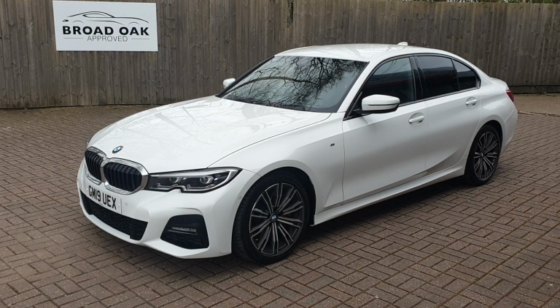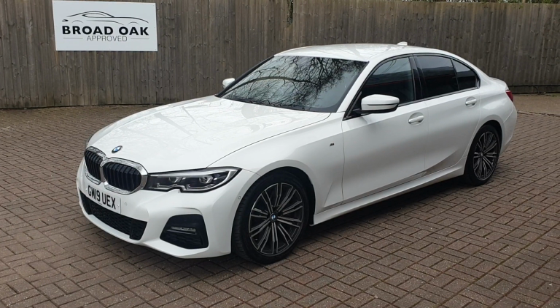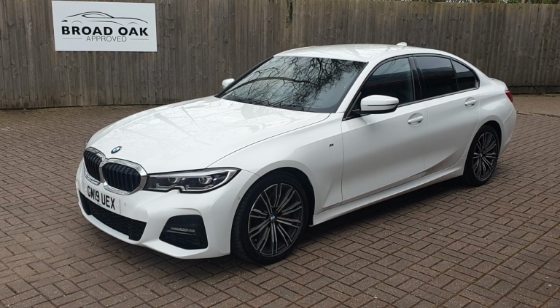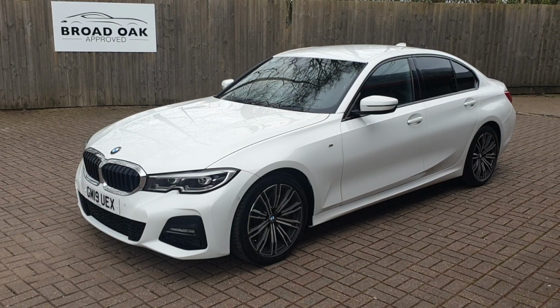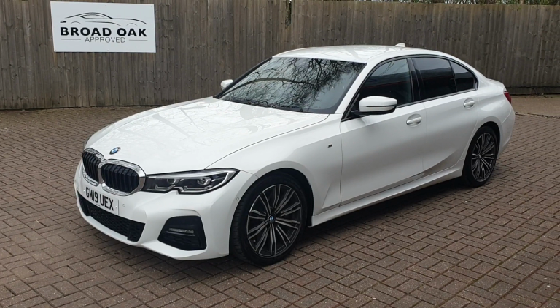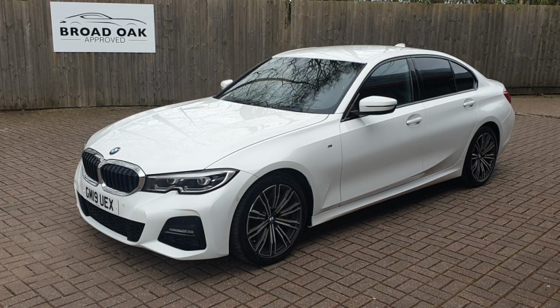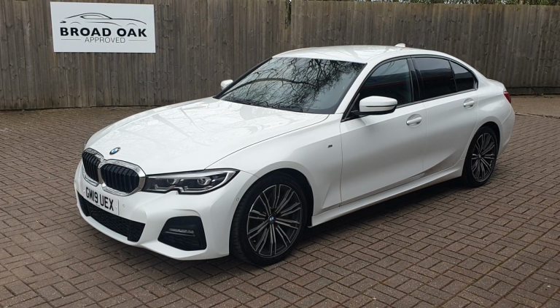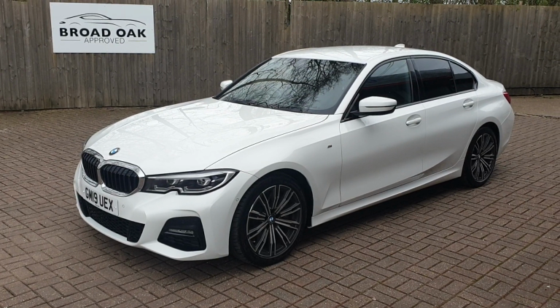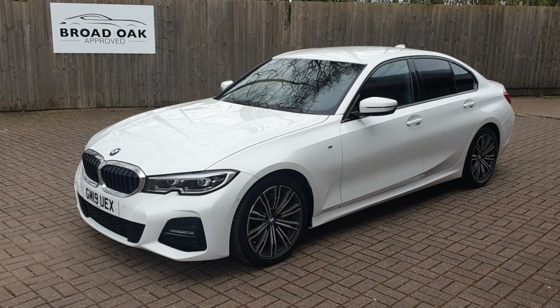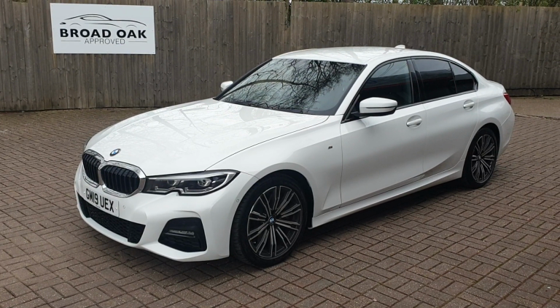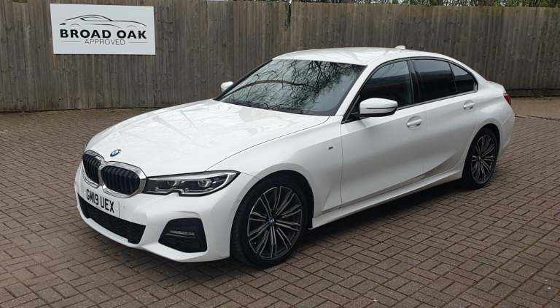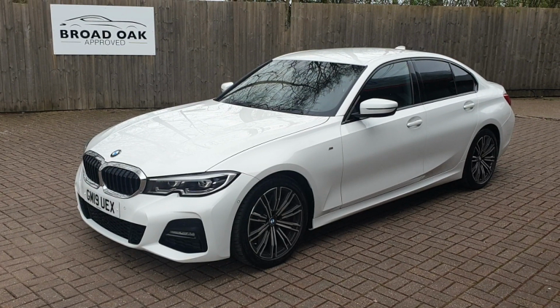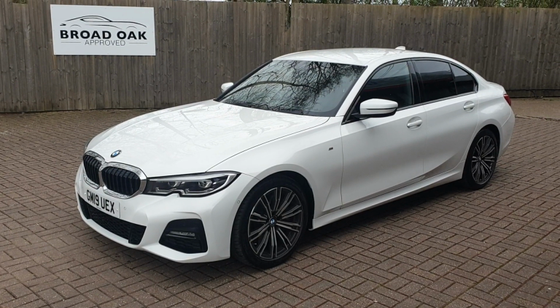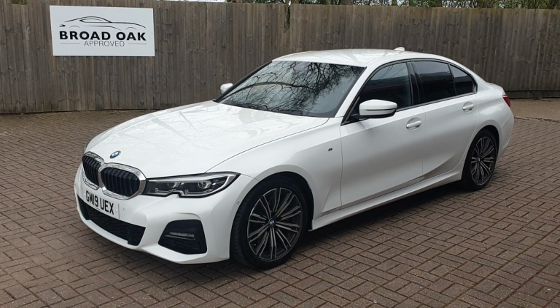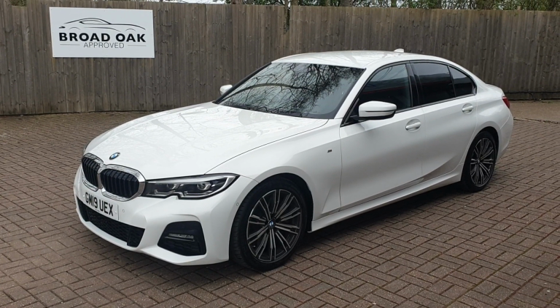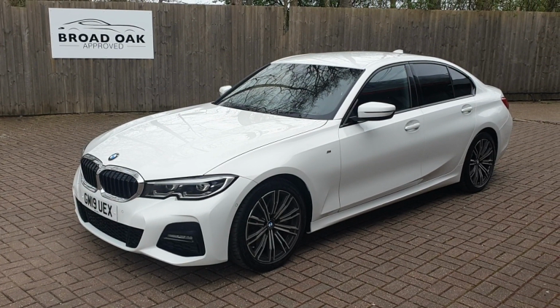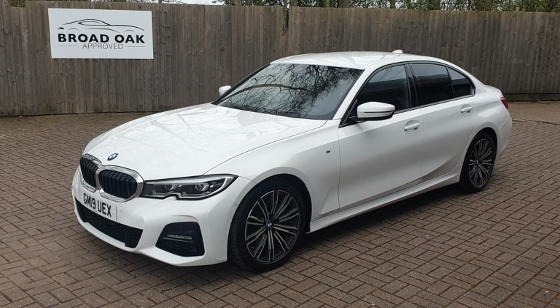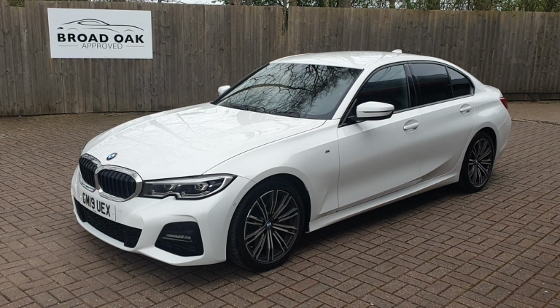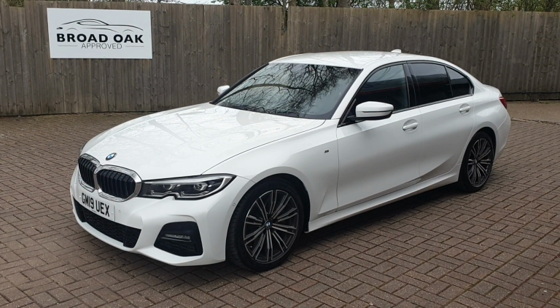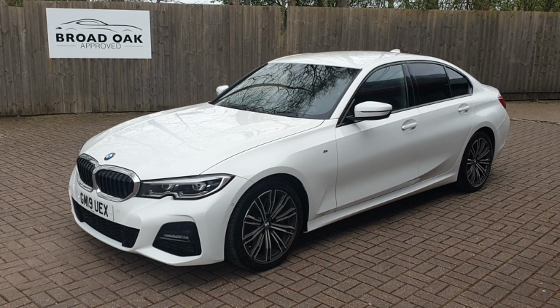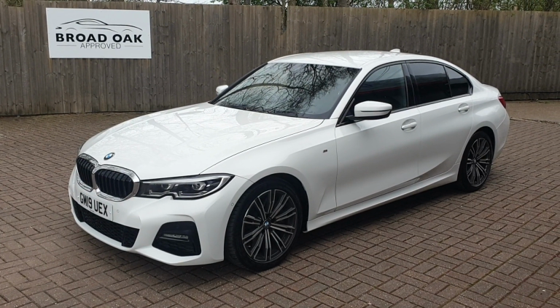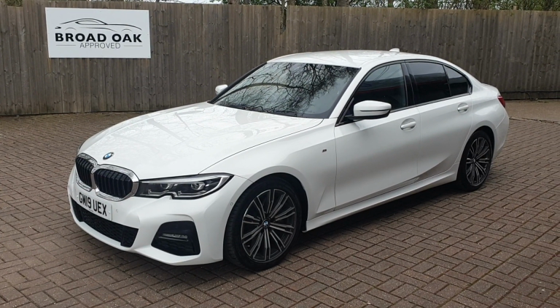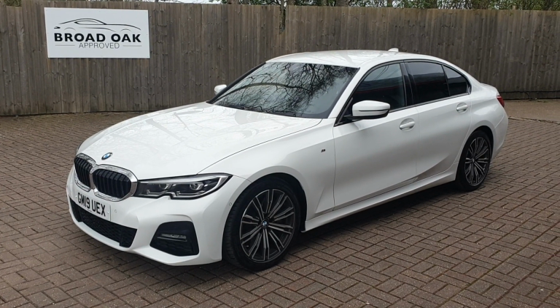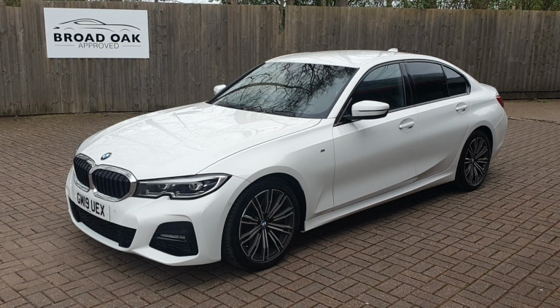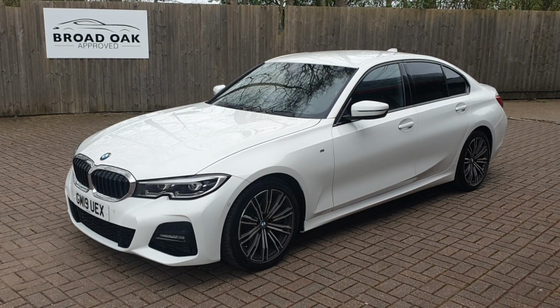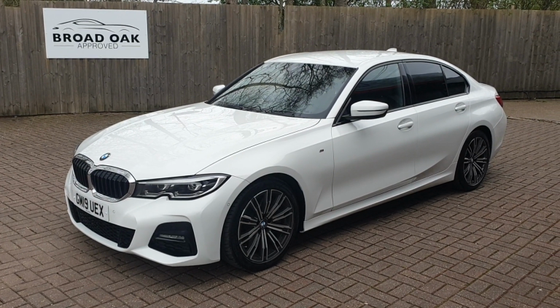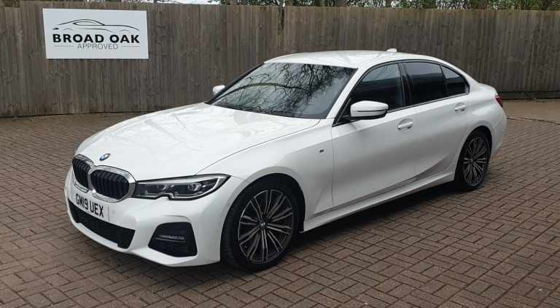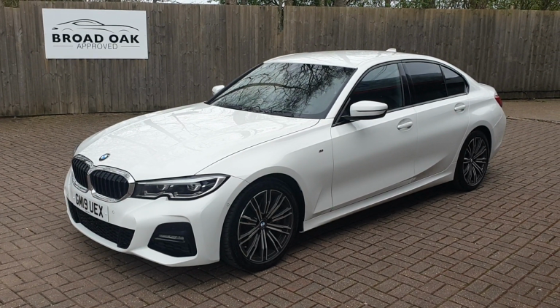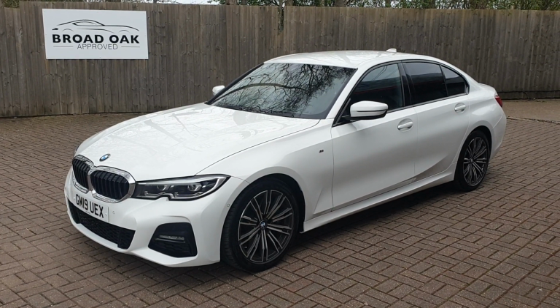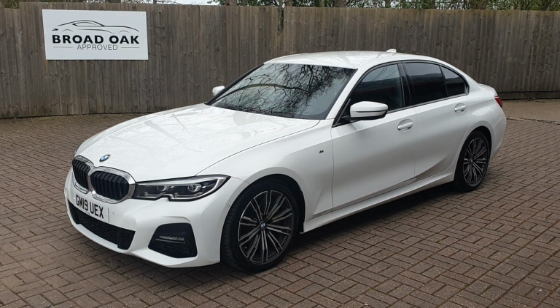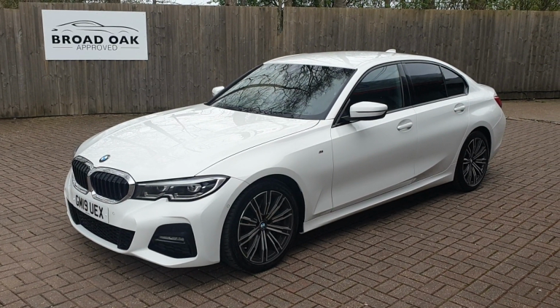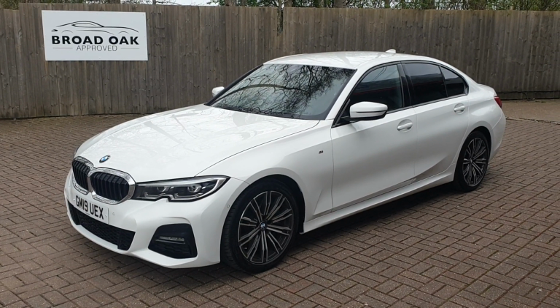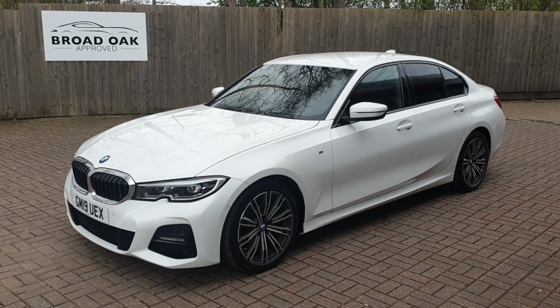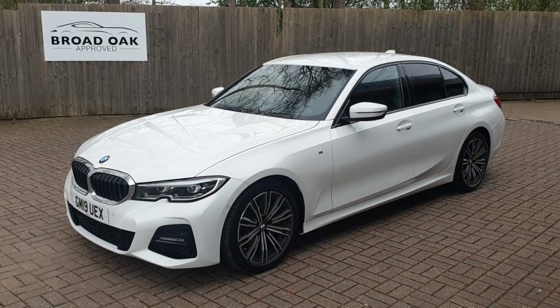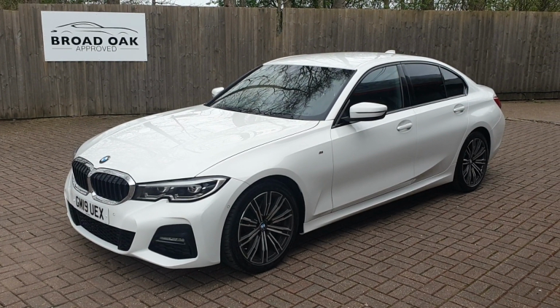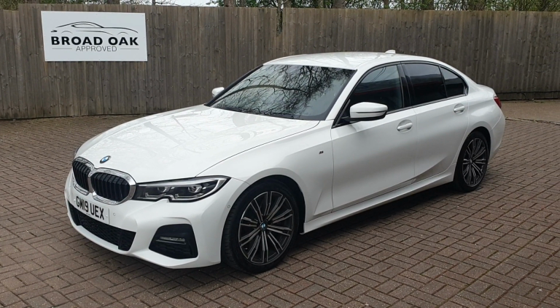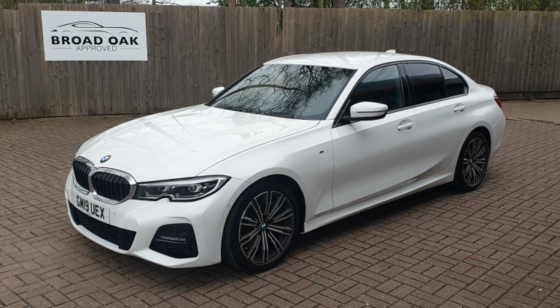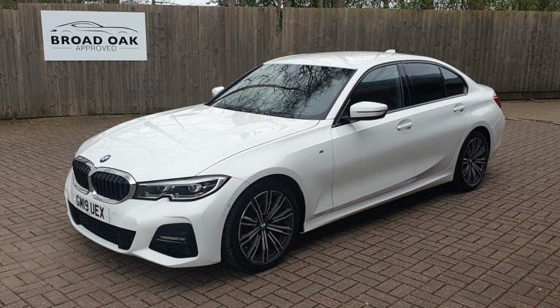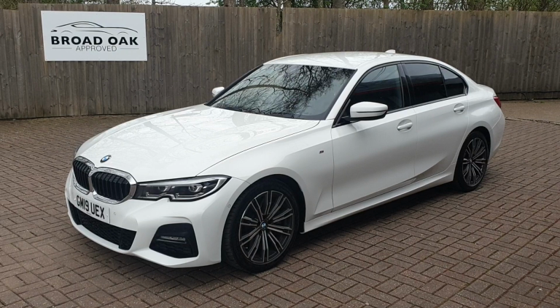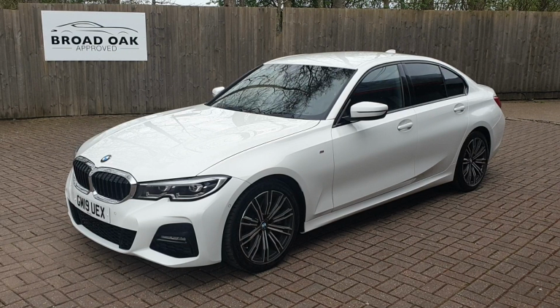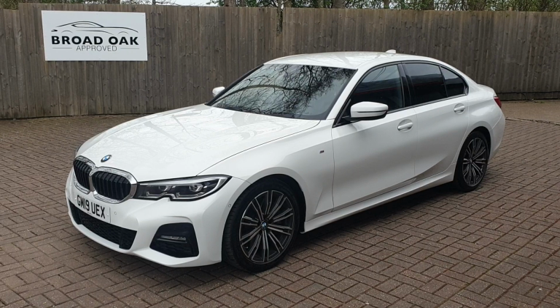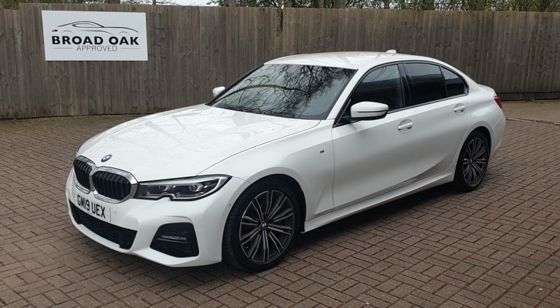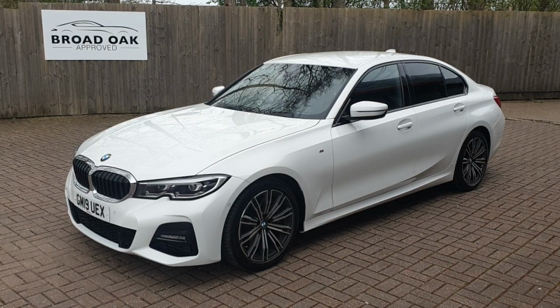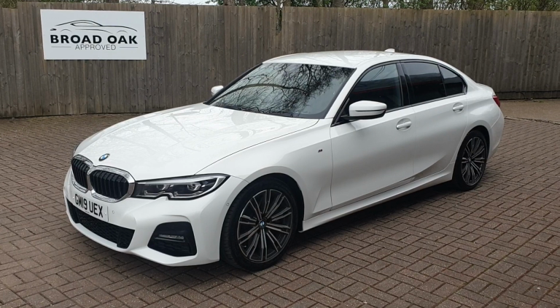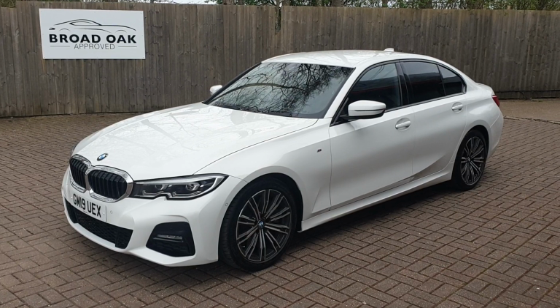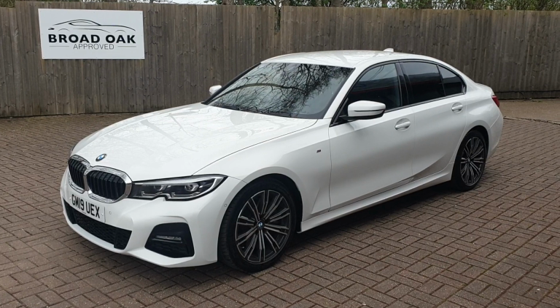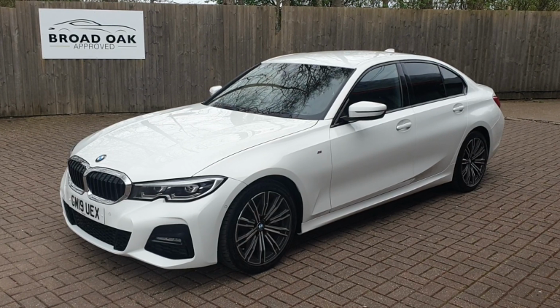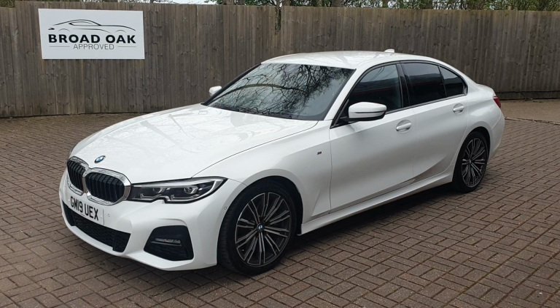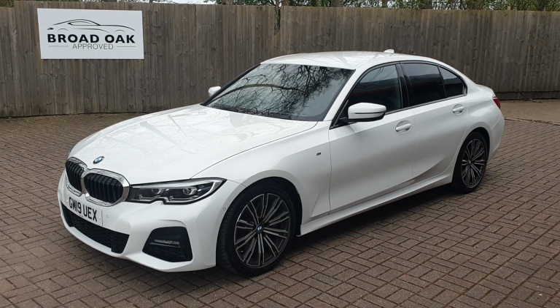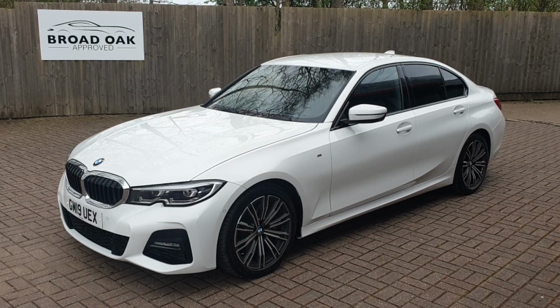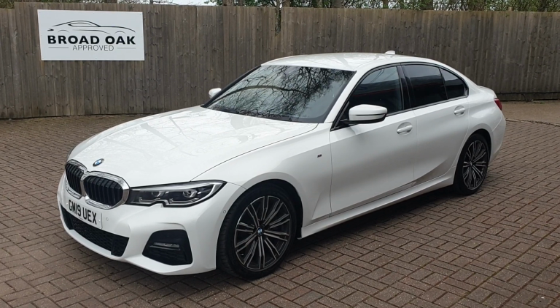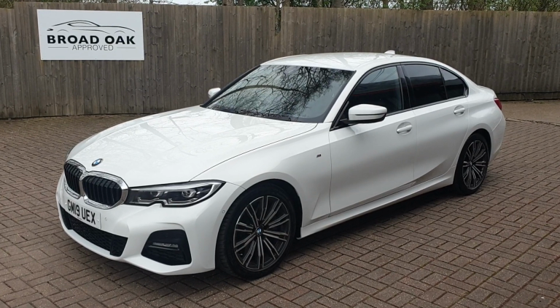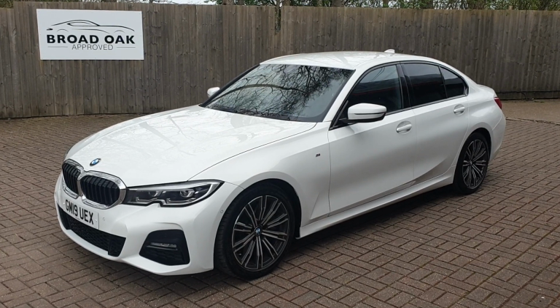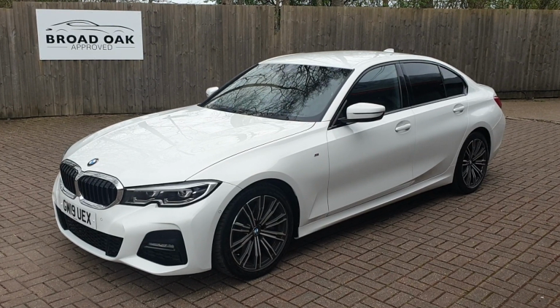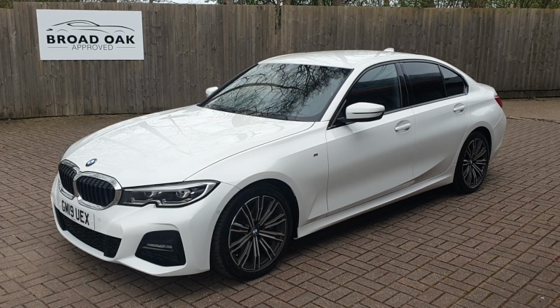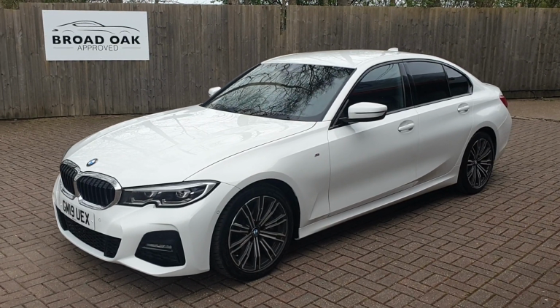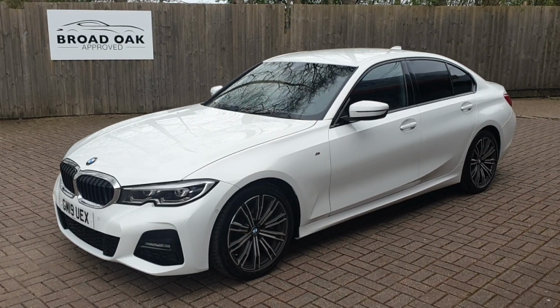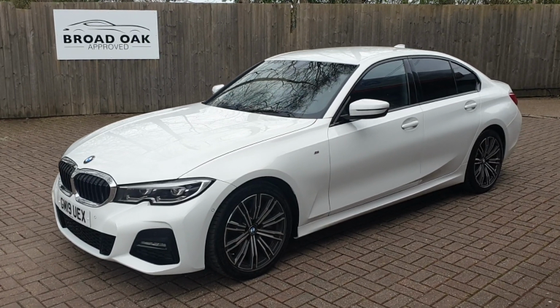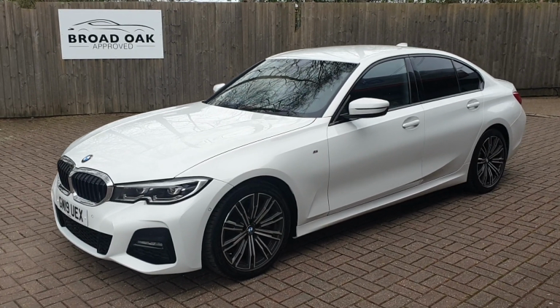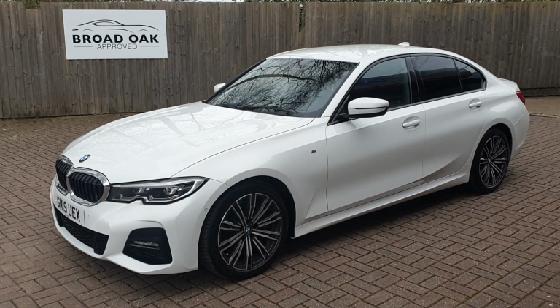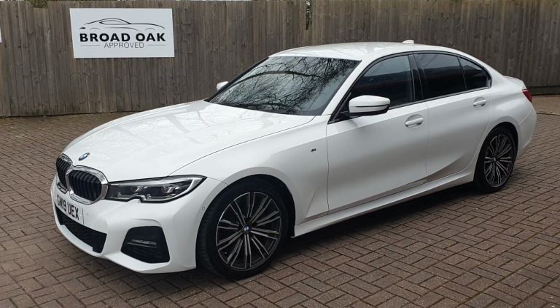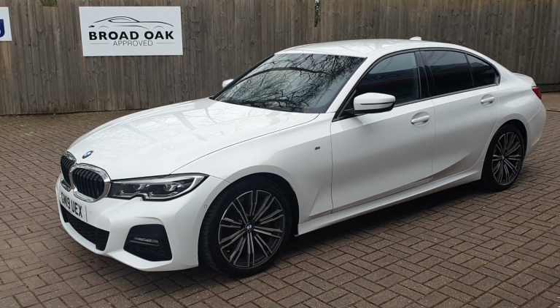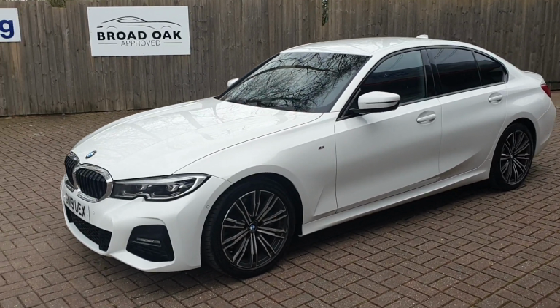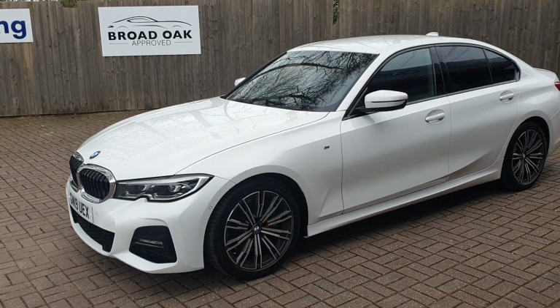Welcome to Broaddike Approved Used Cars. It's our BMW 330i. This vehicle's just got over 51,300 miles.